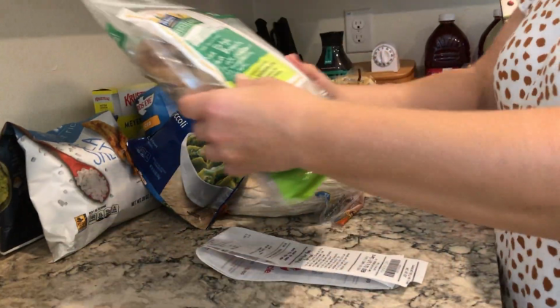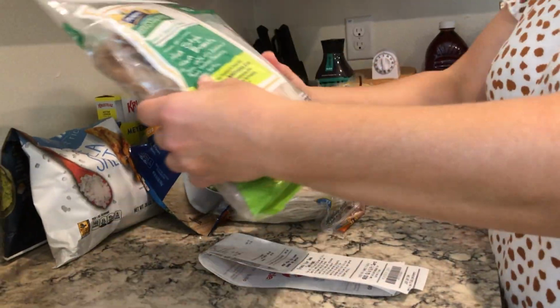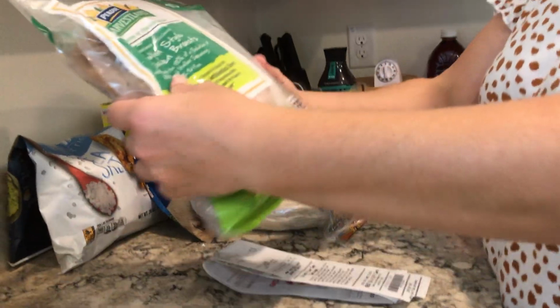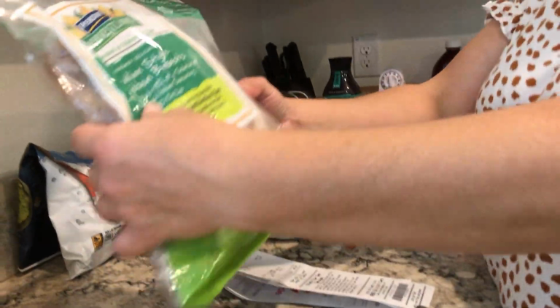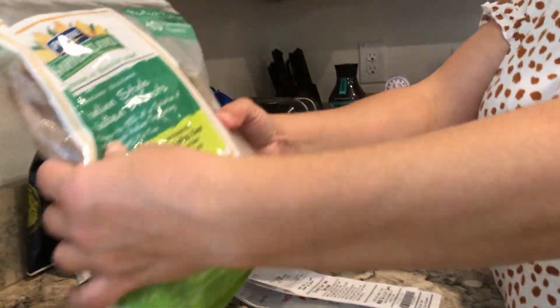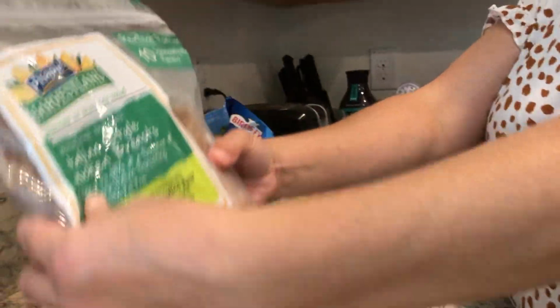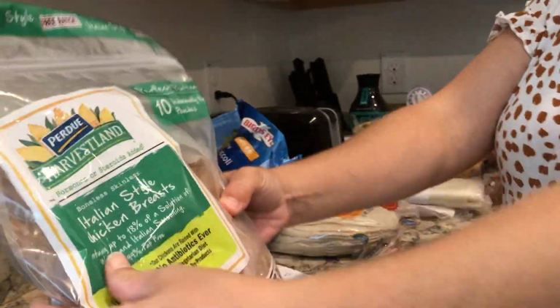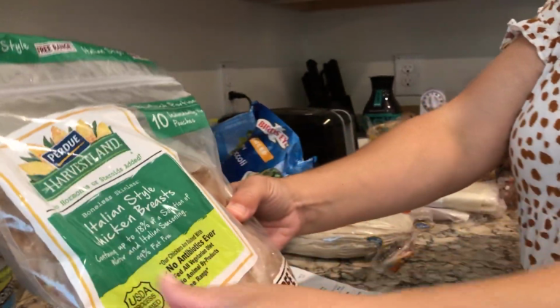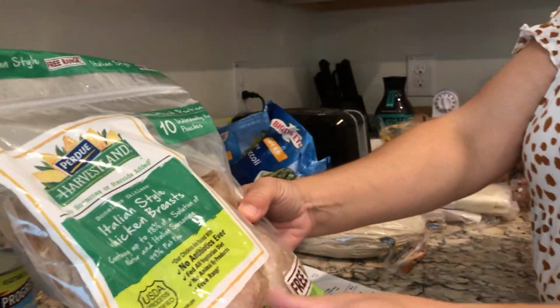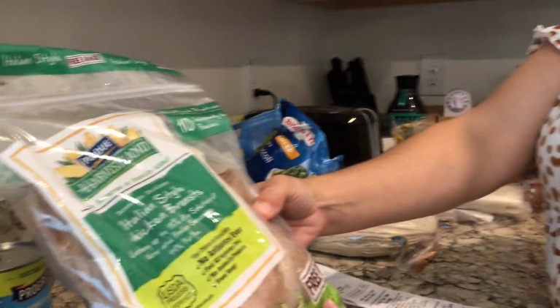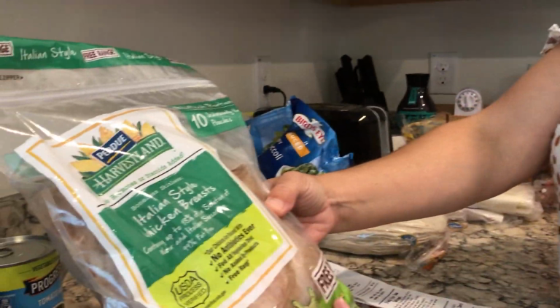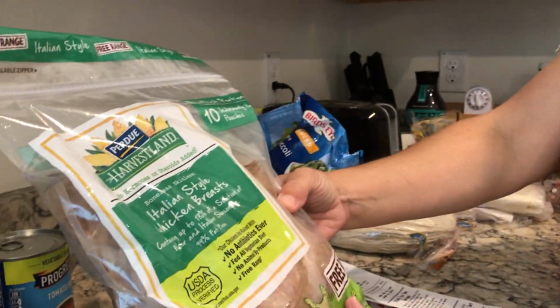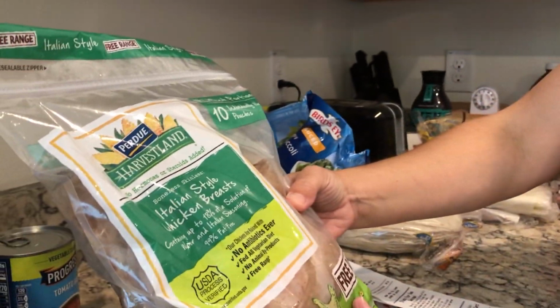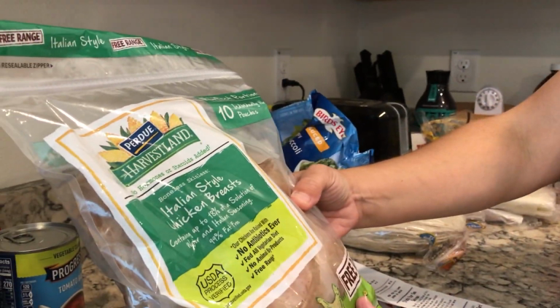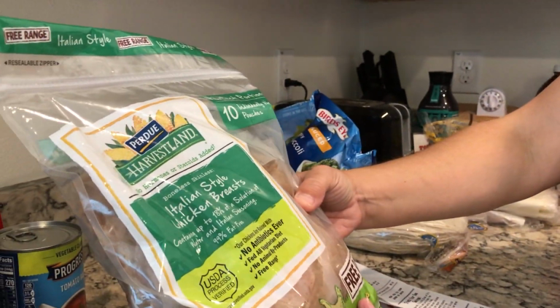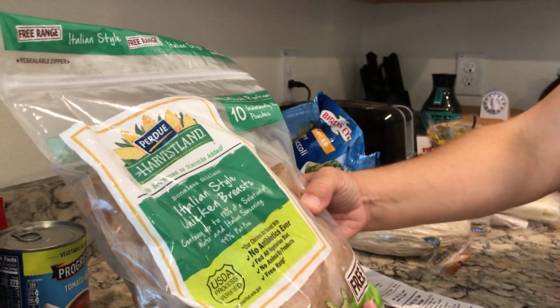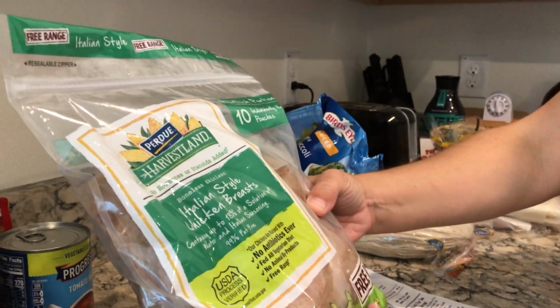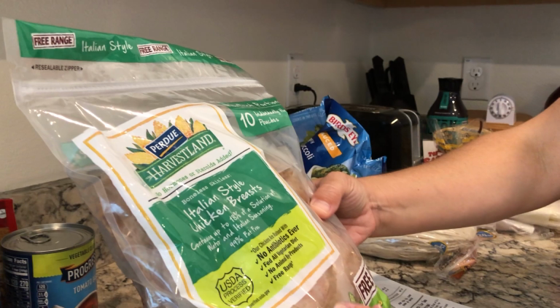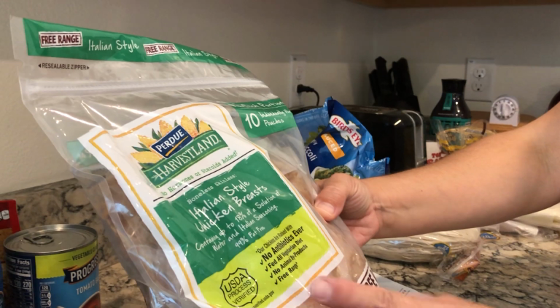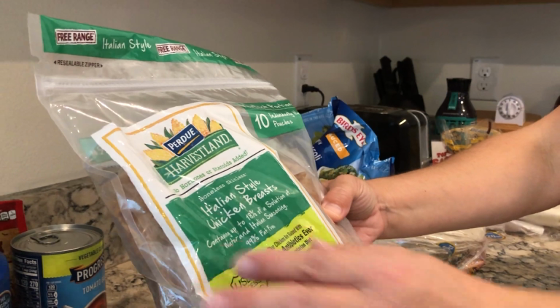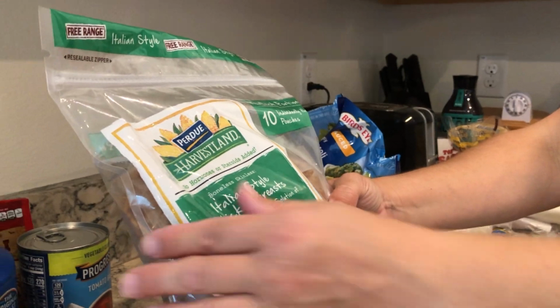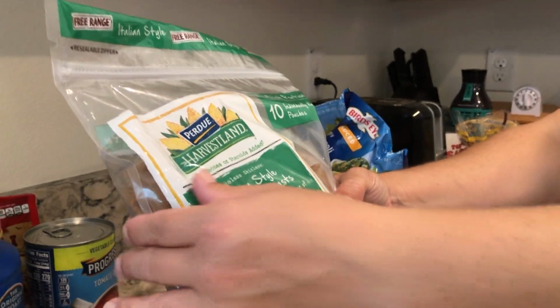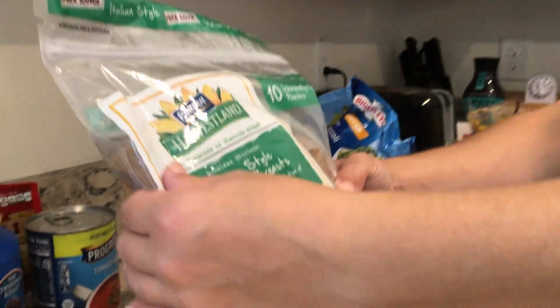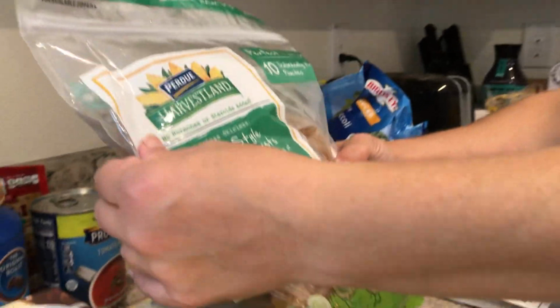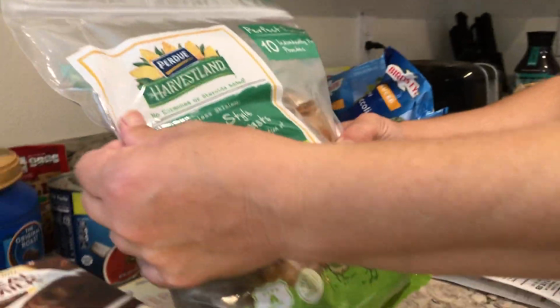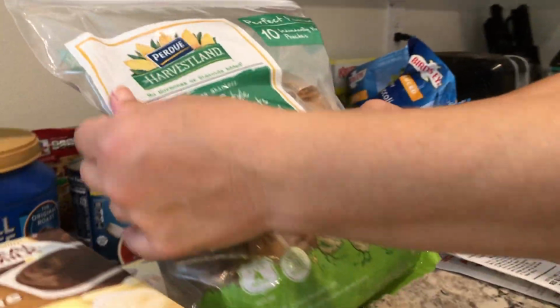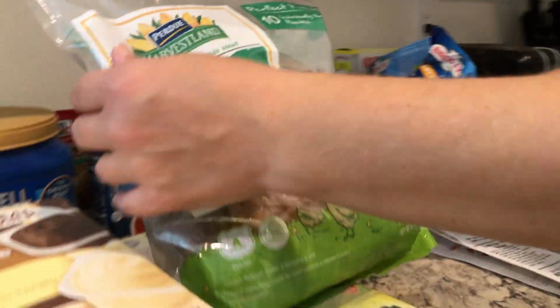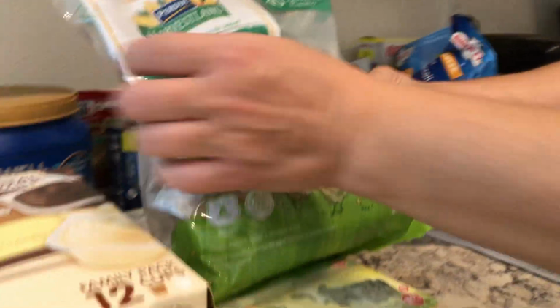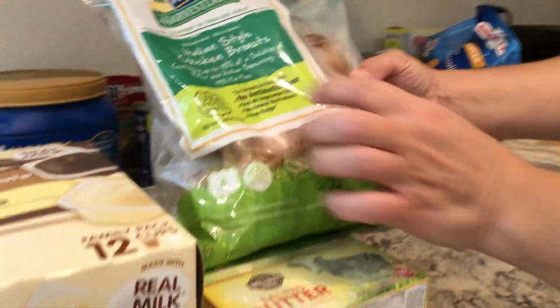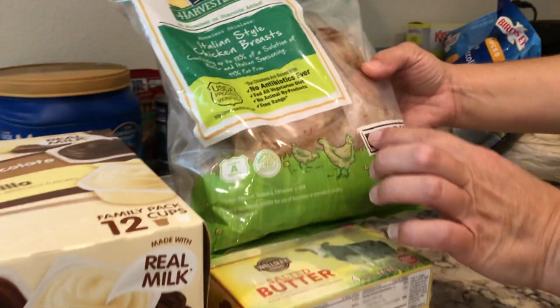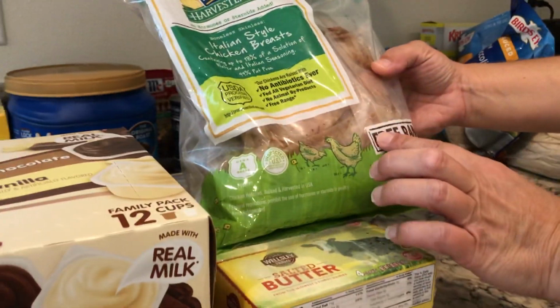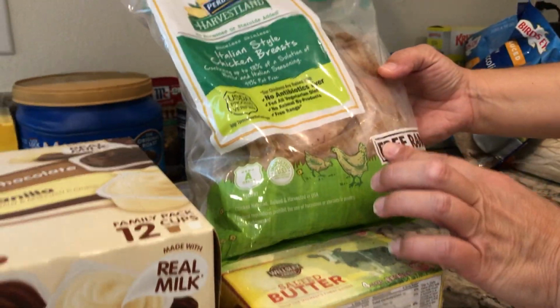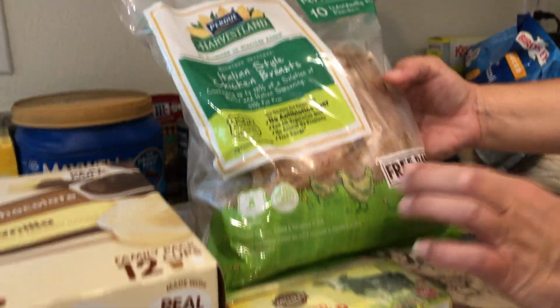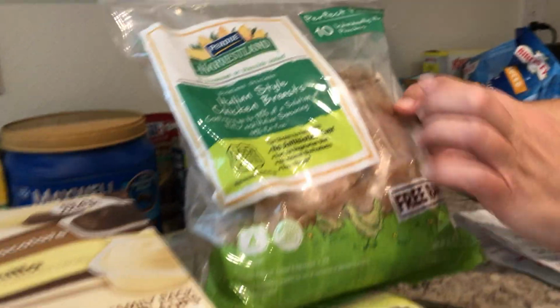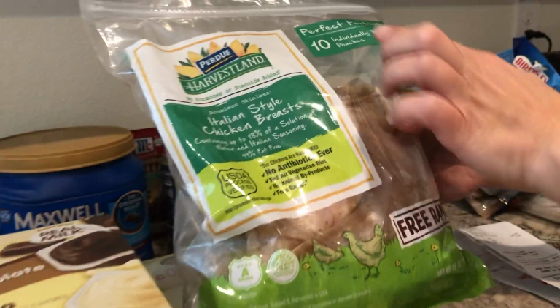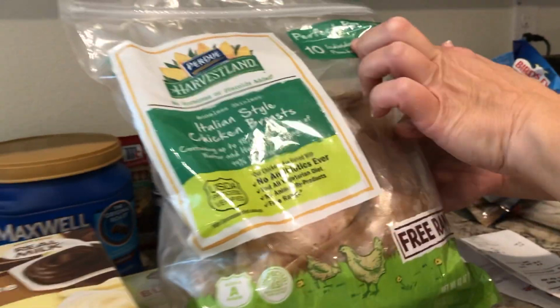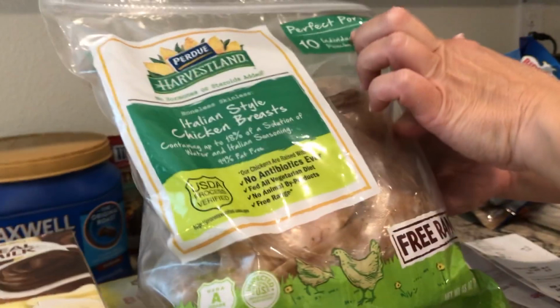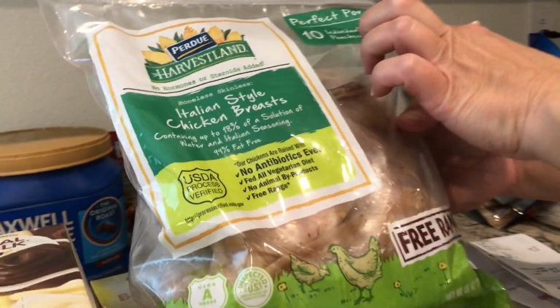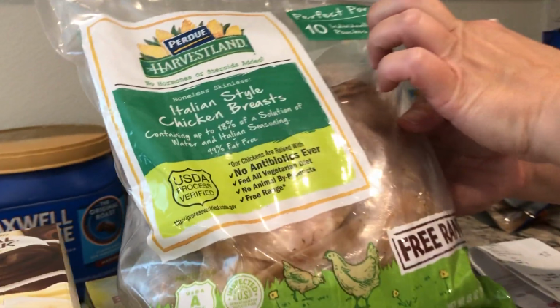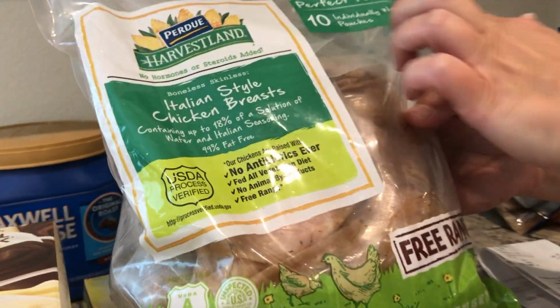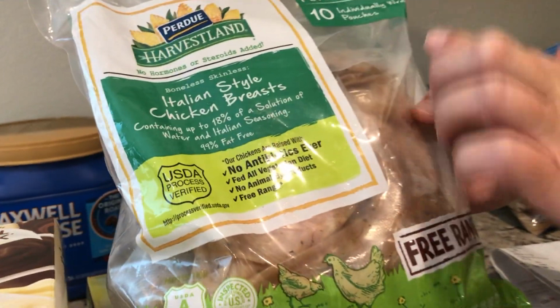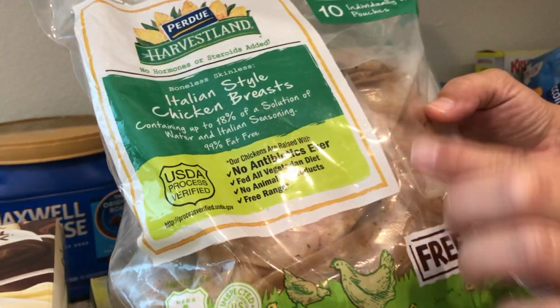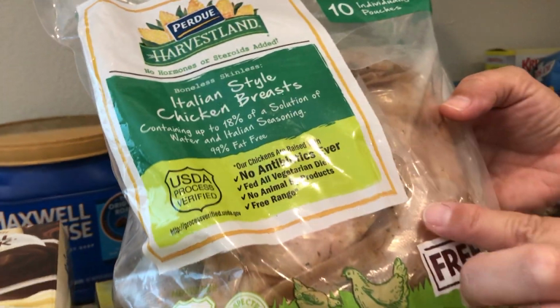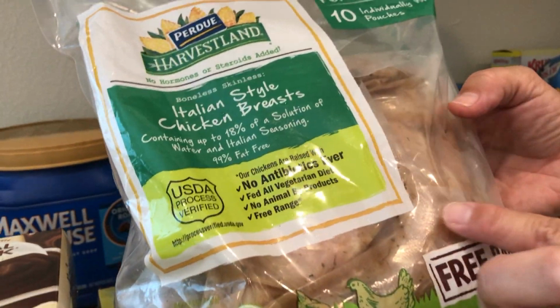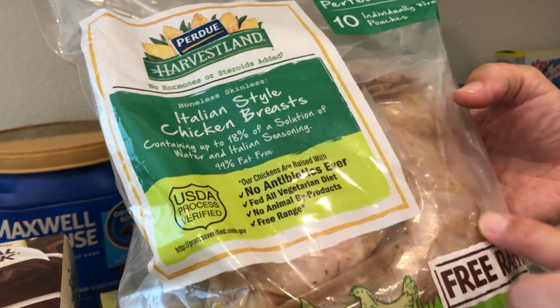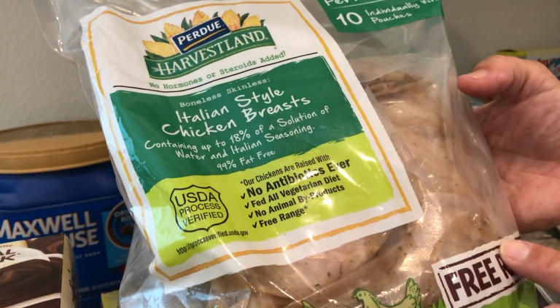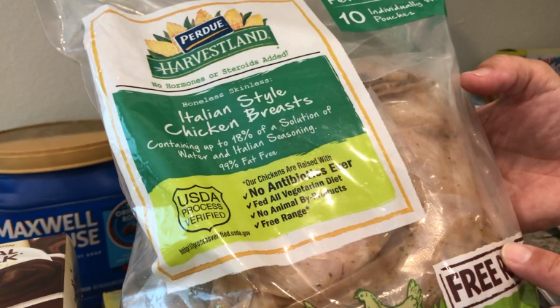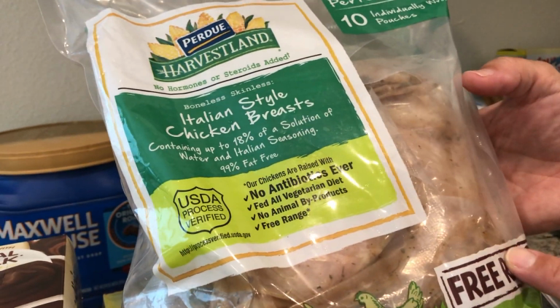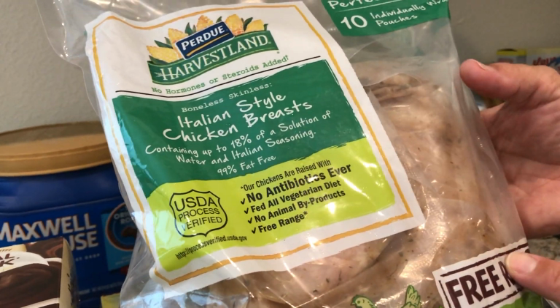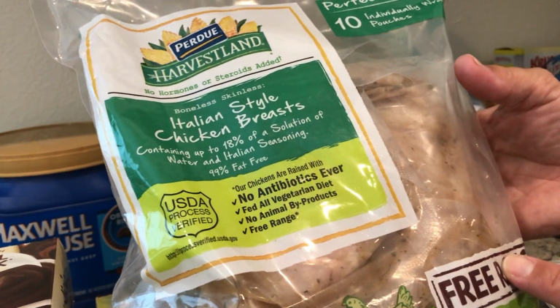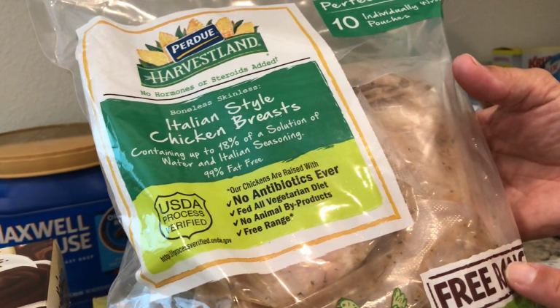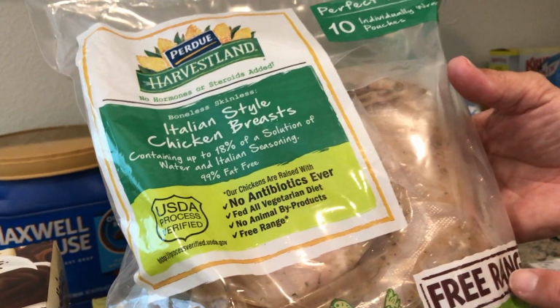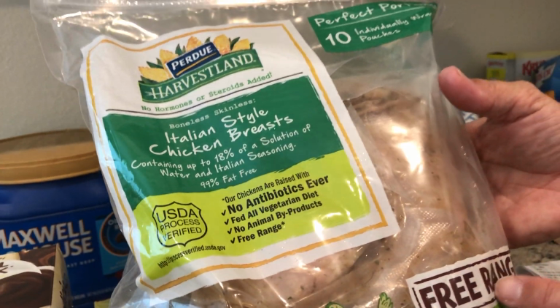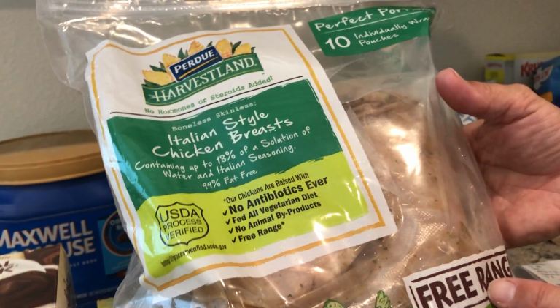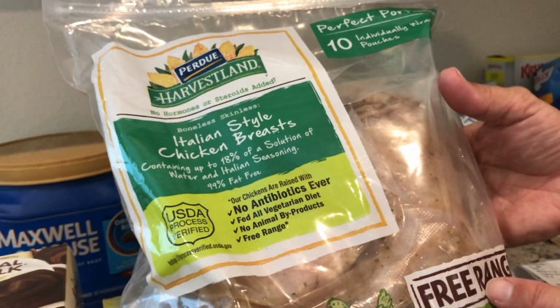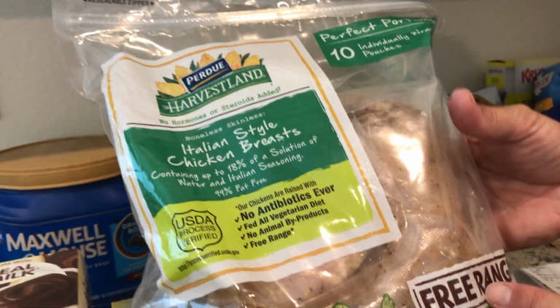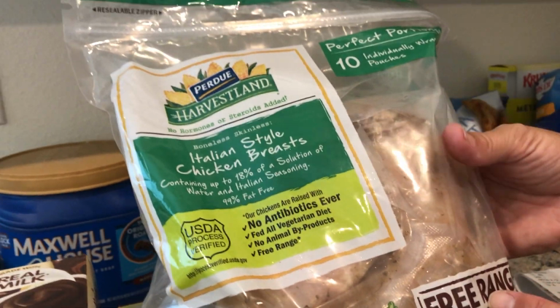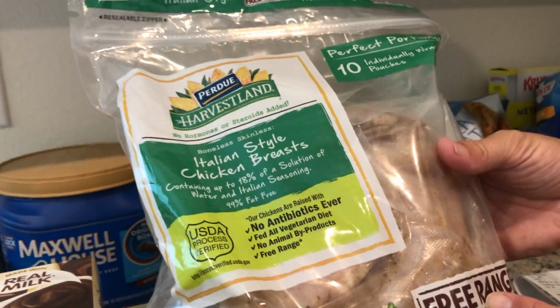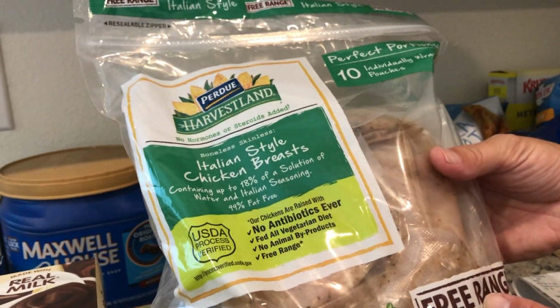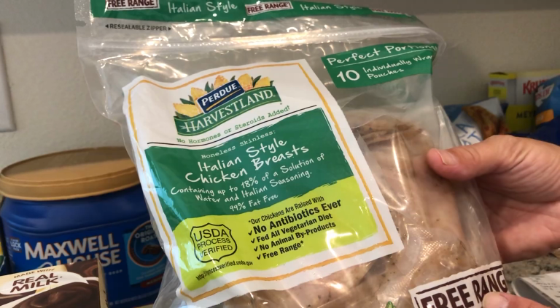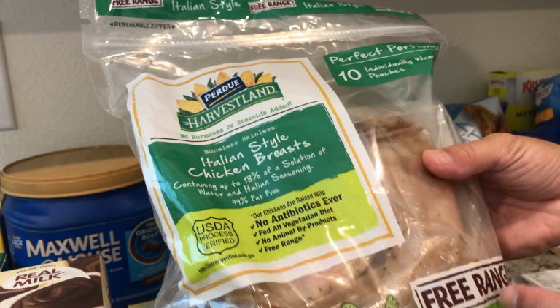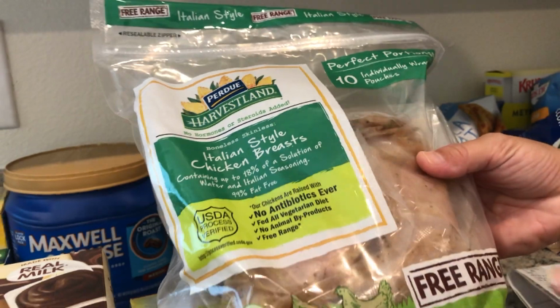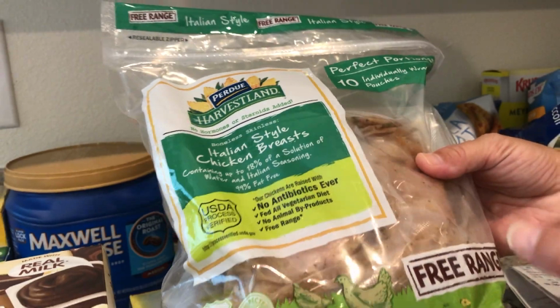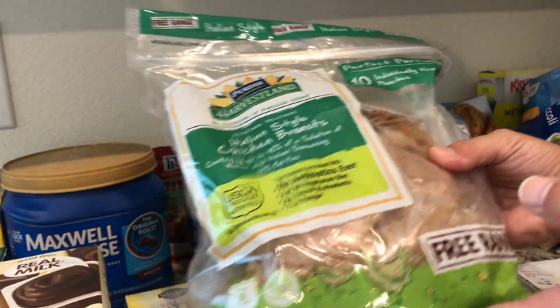I got these organic chicken drumsticks, and there are 10 in here, so that's enough for two dinners because we have five people in our family.